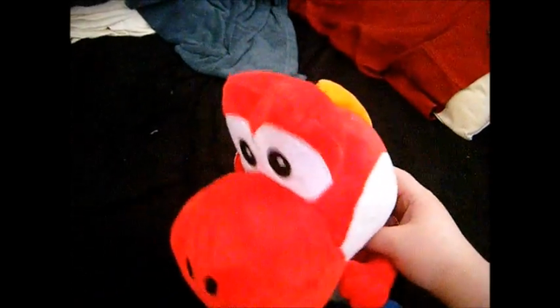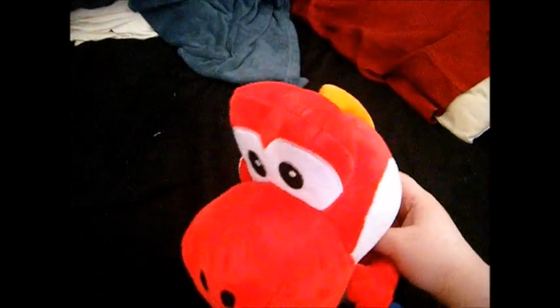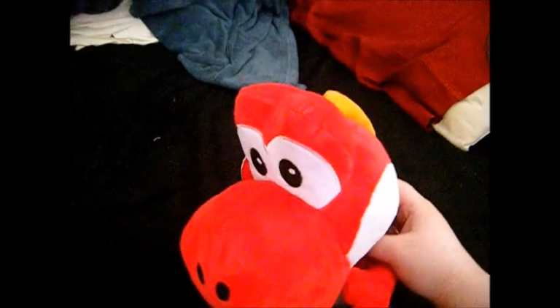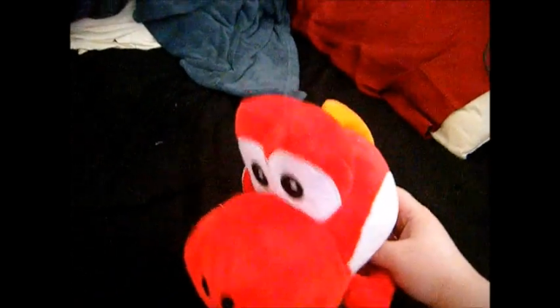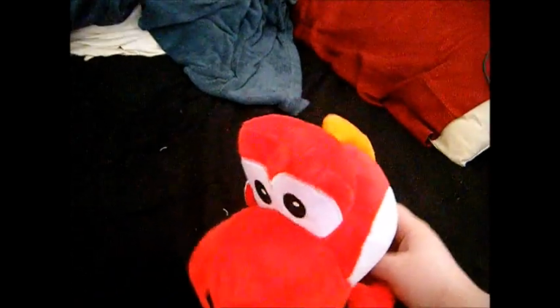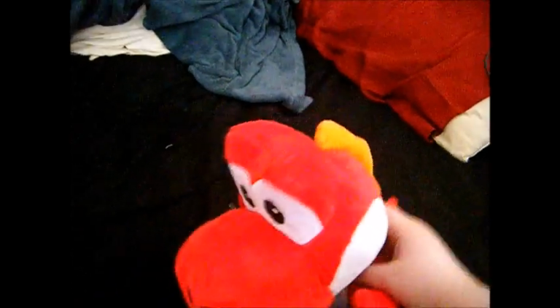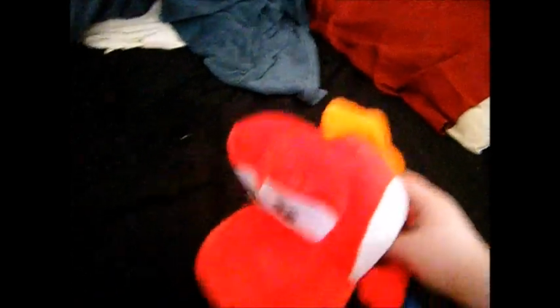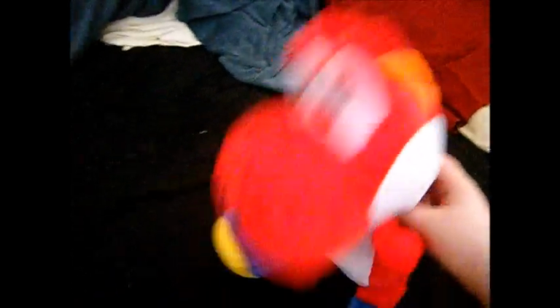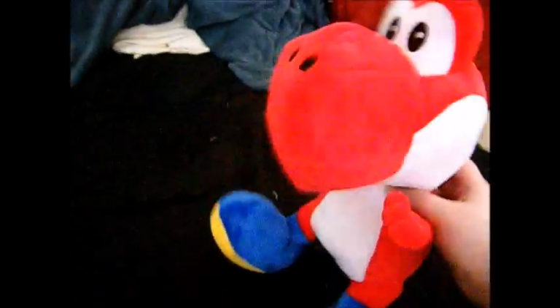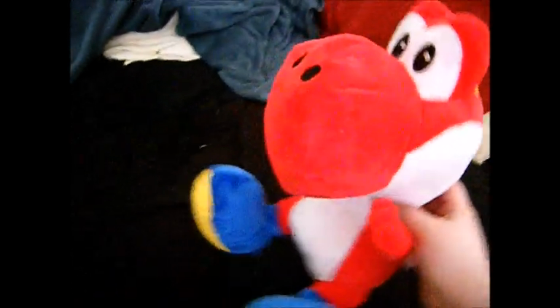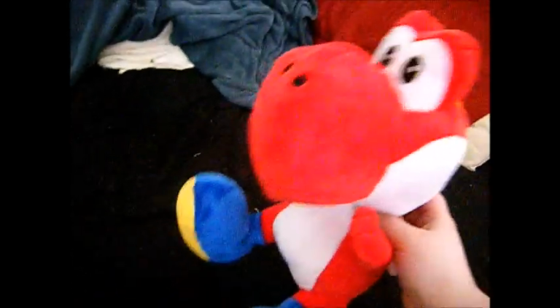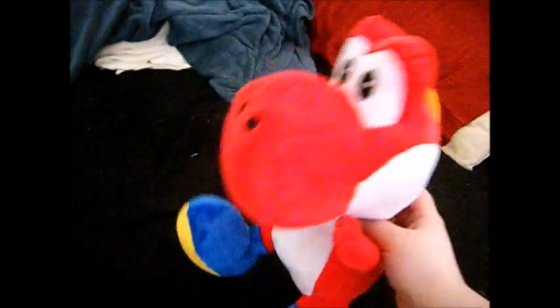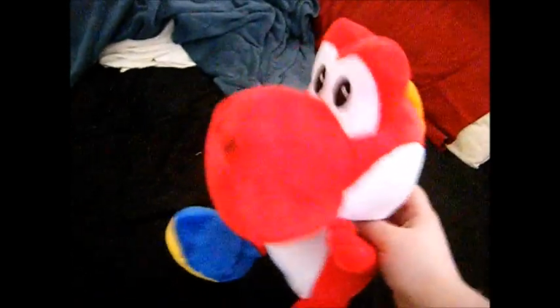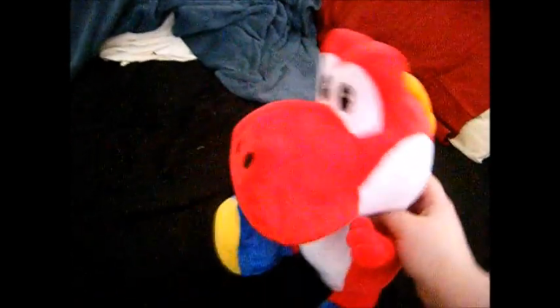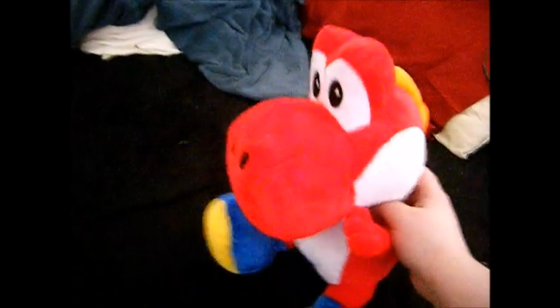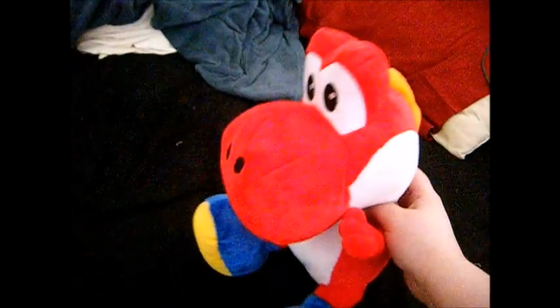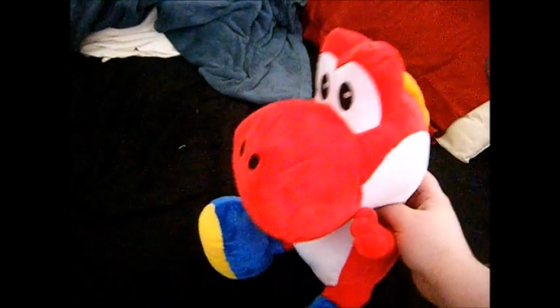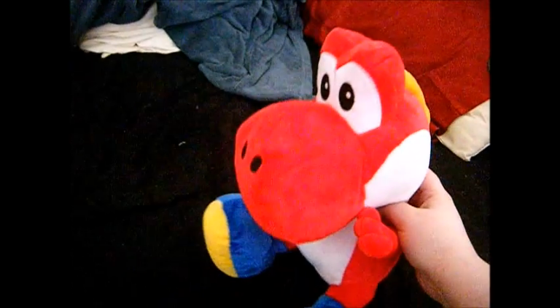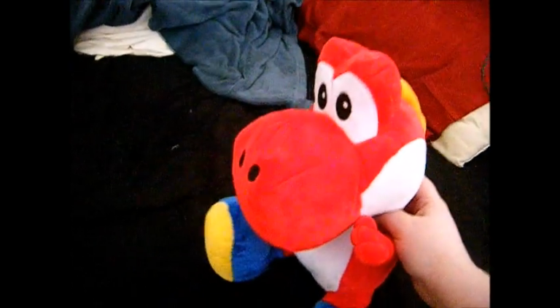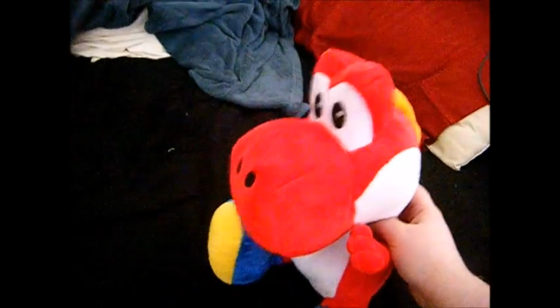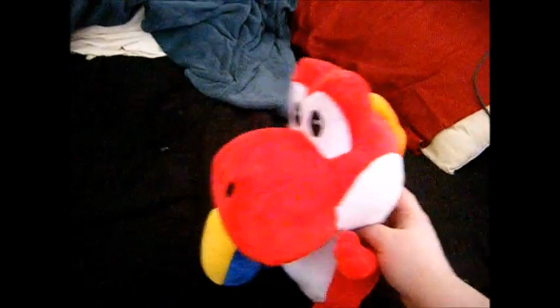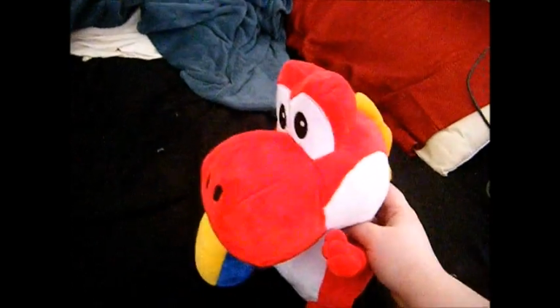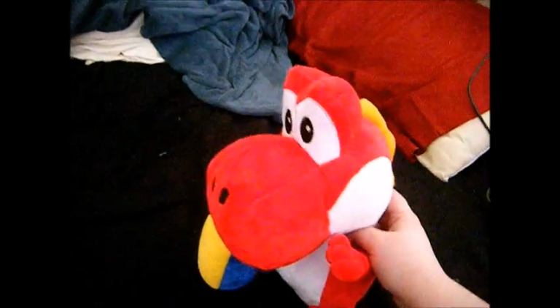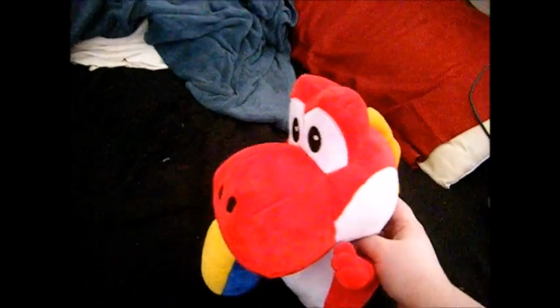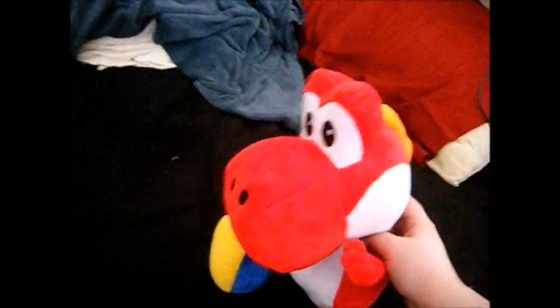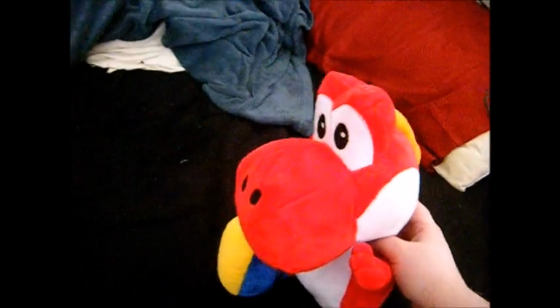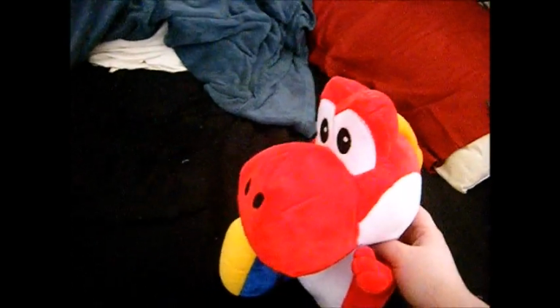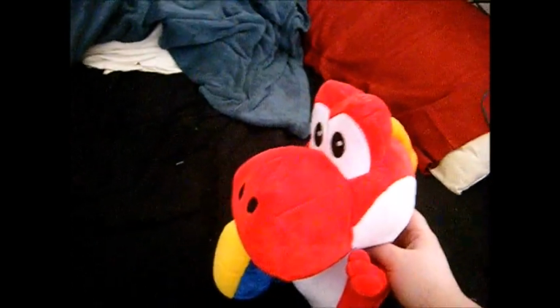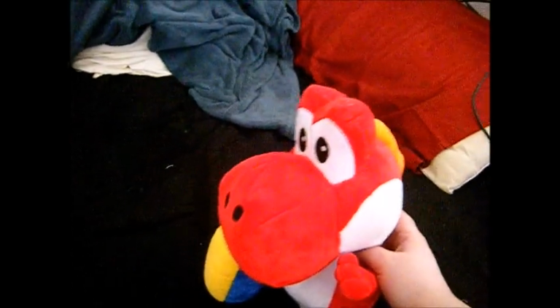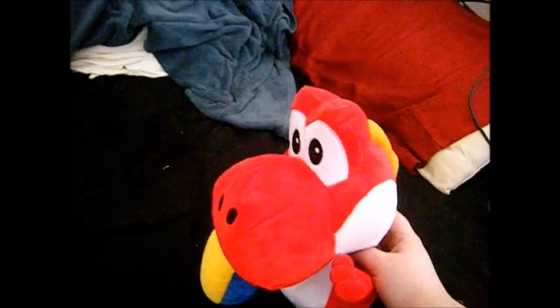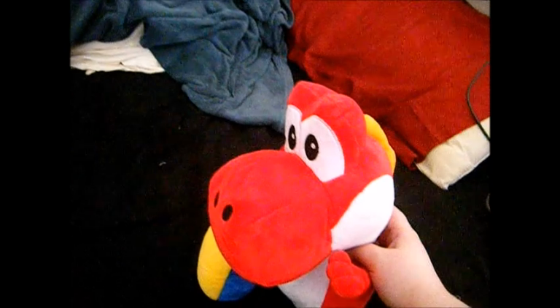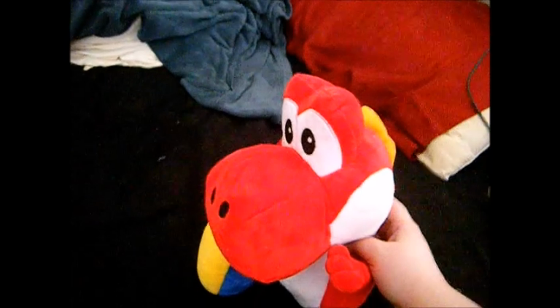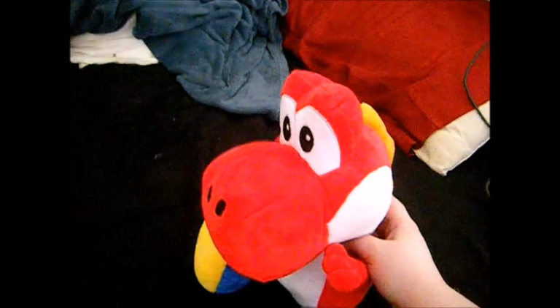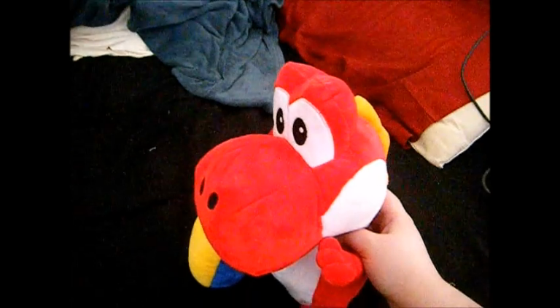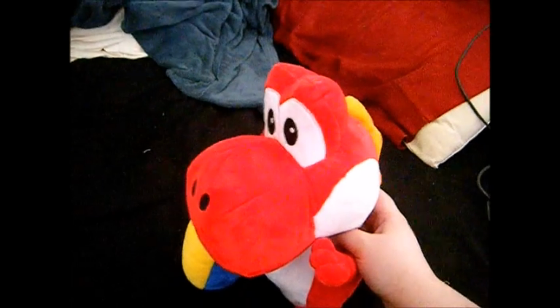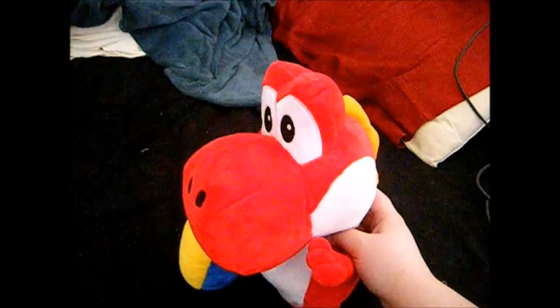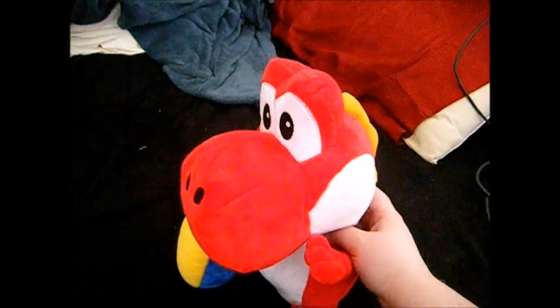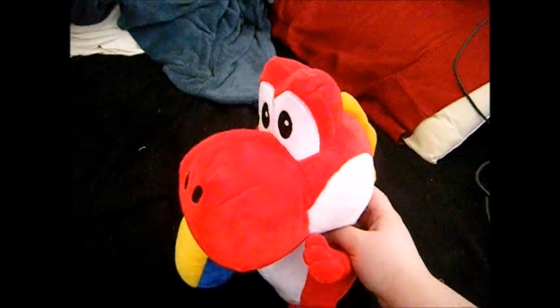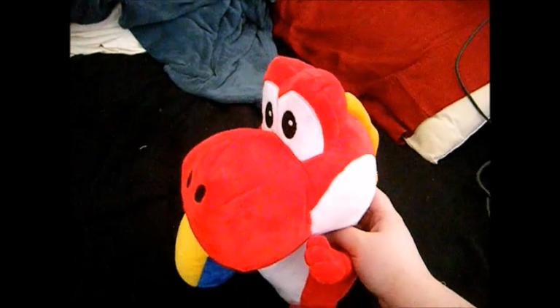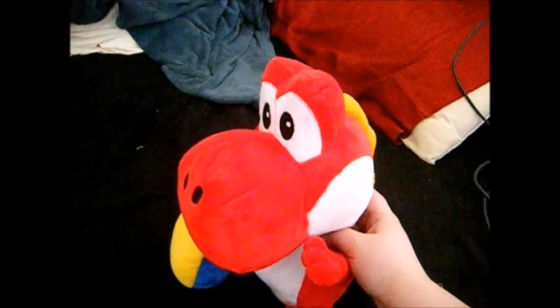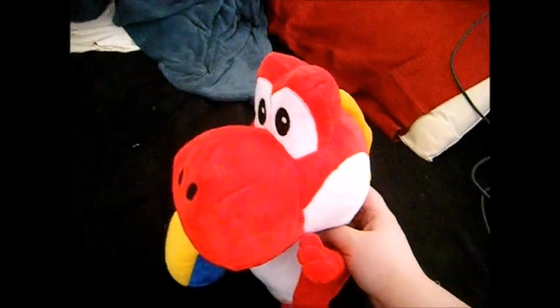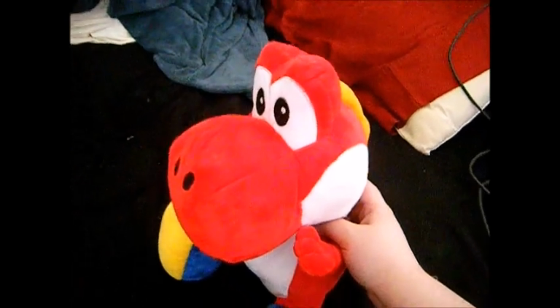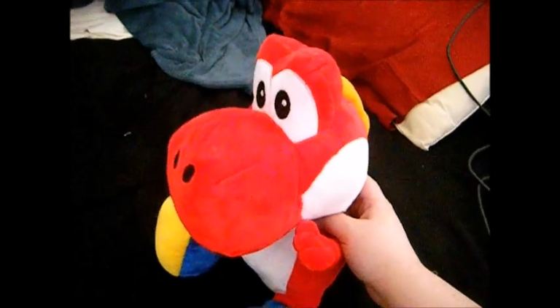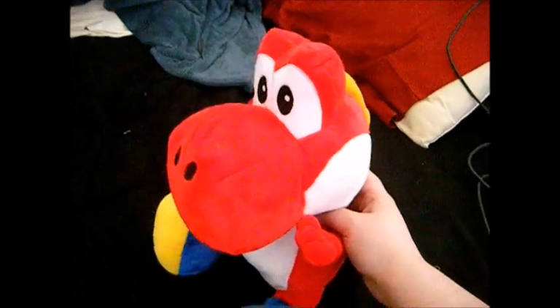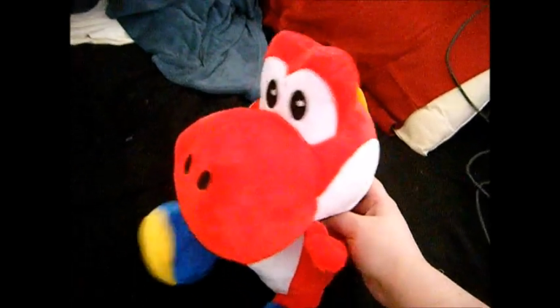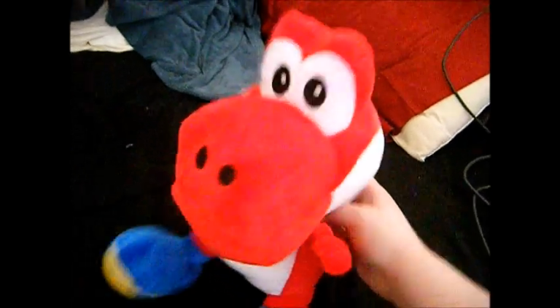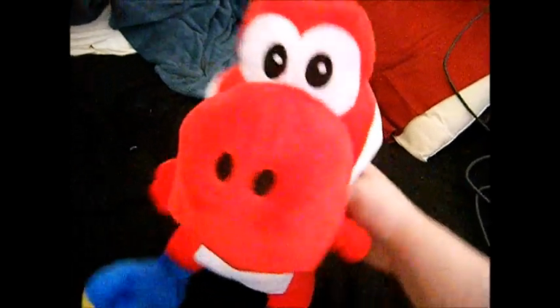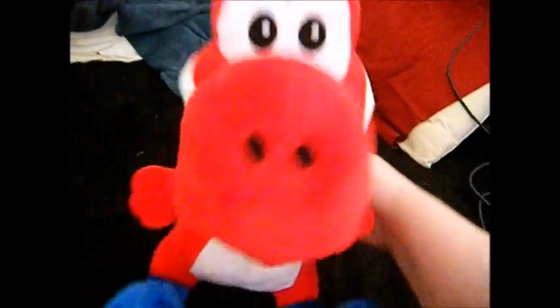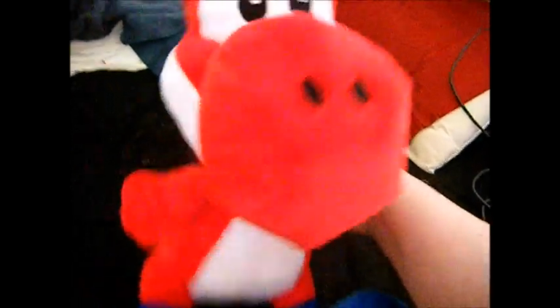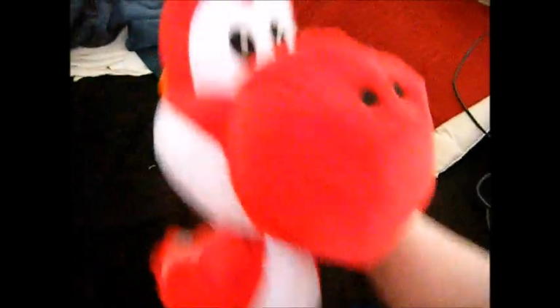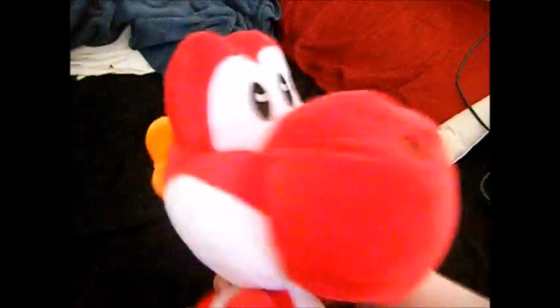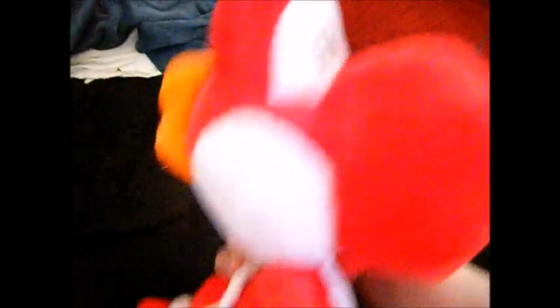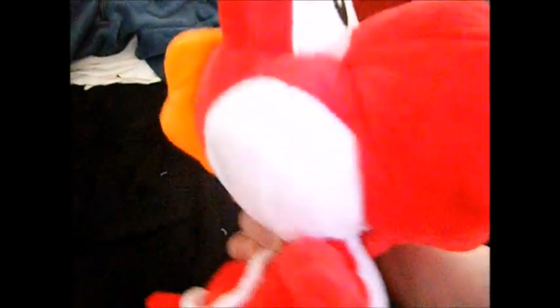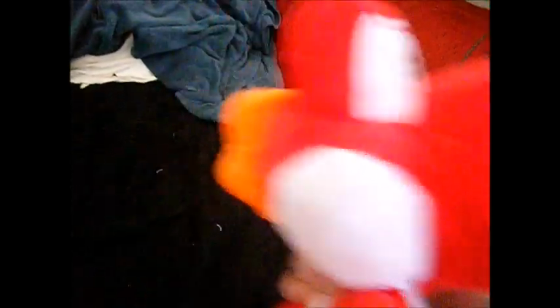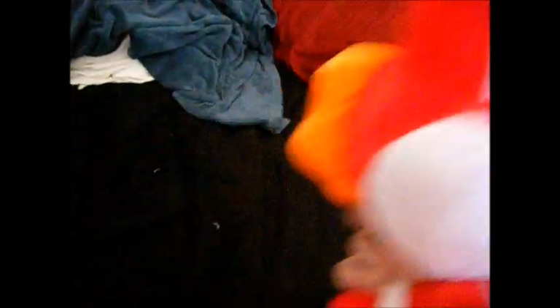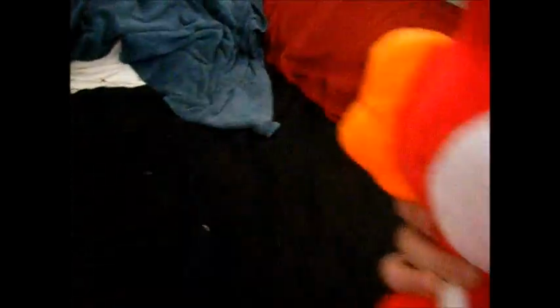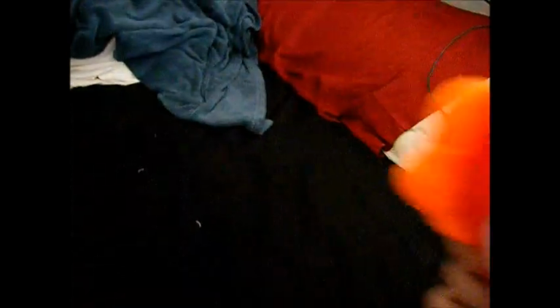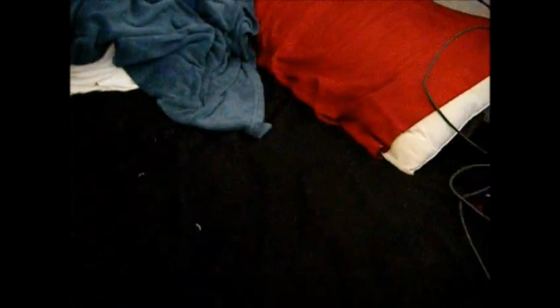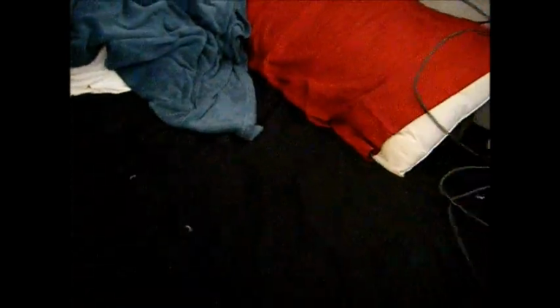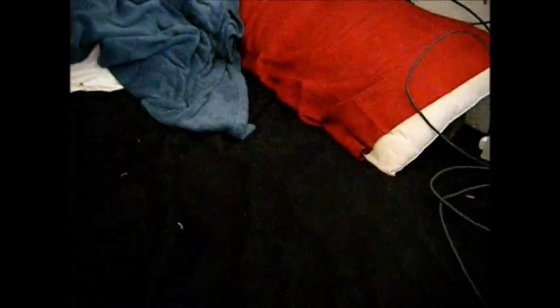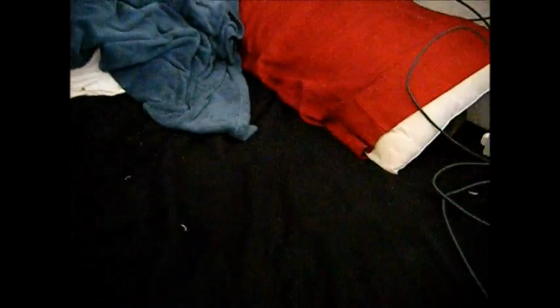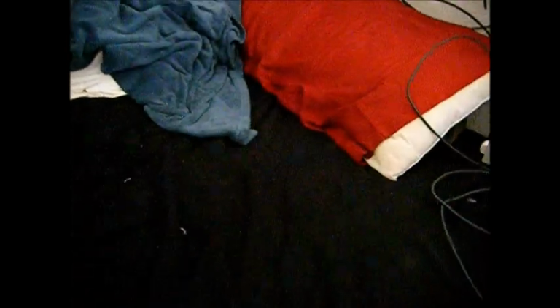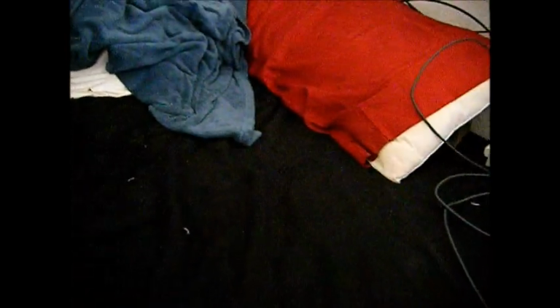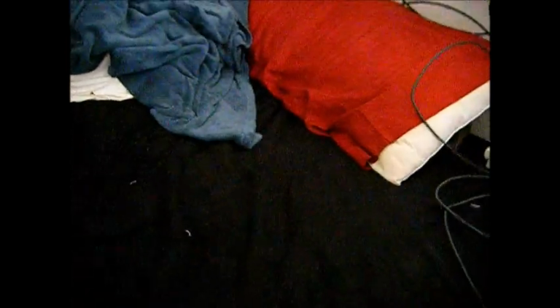Oh dear. This is absolutely hurting my tail! Ahhhhh...